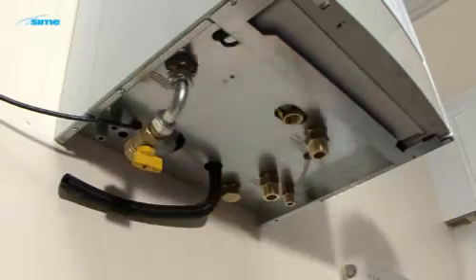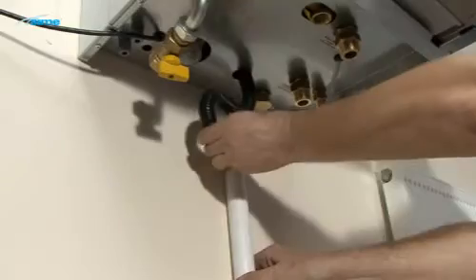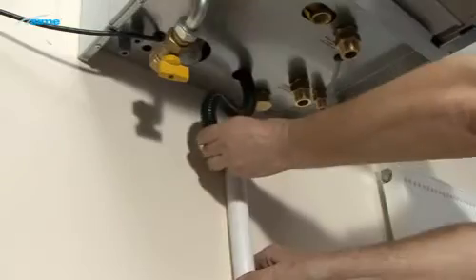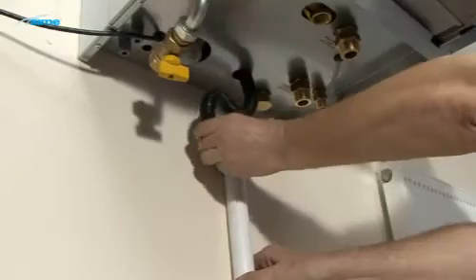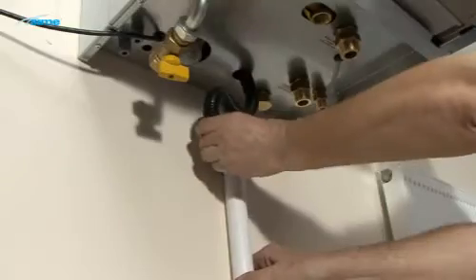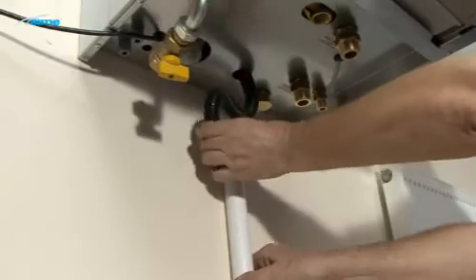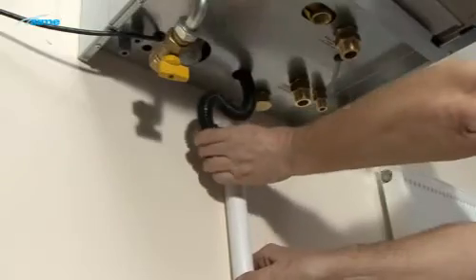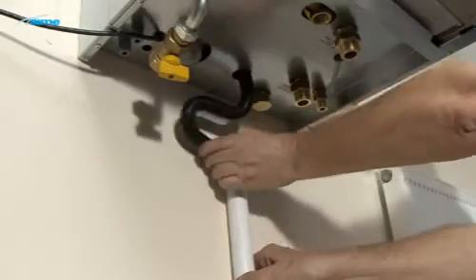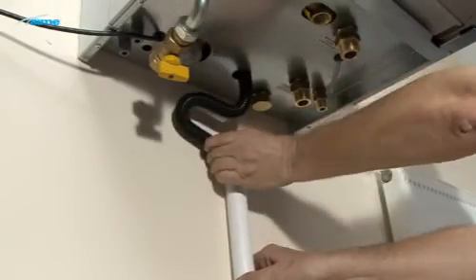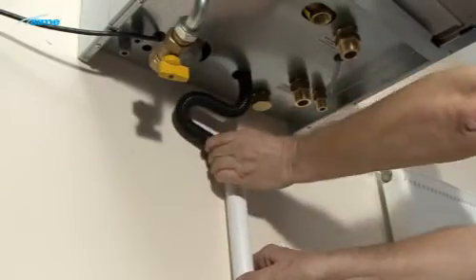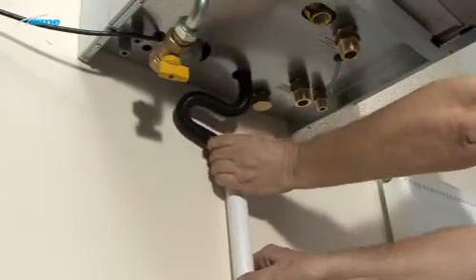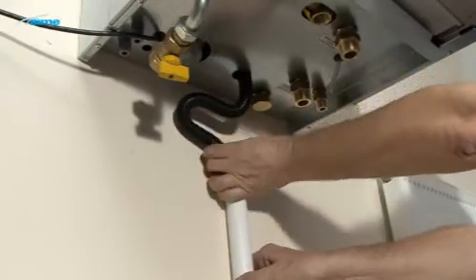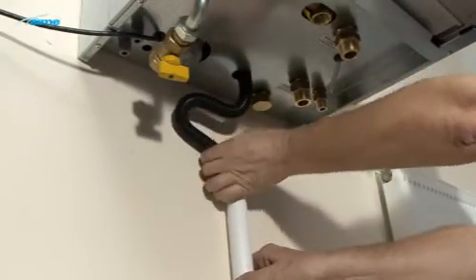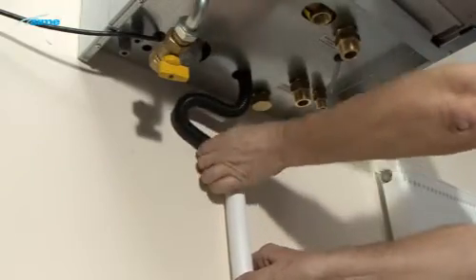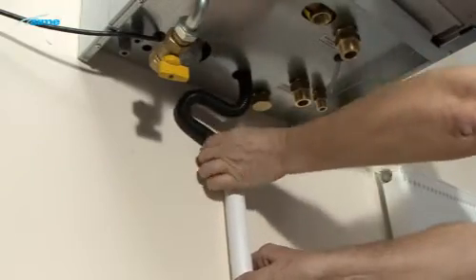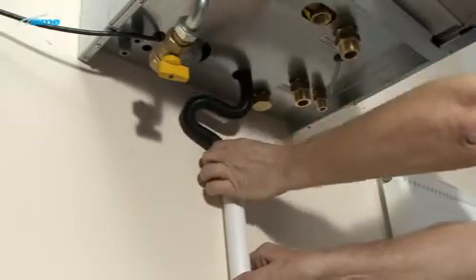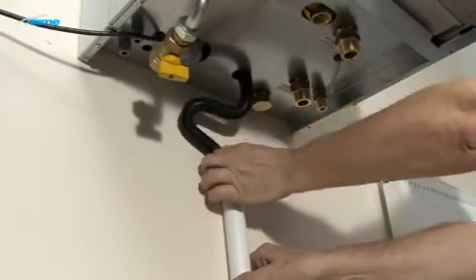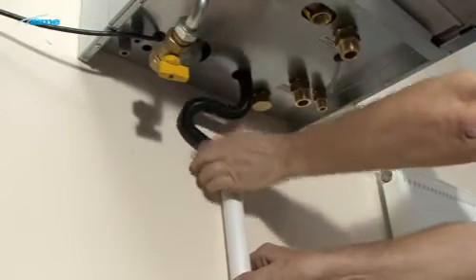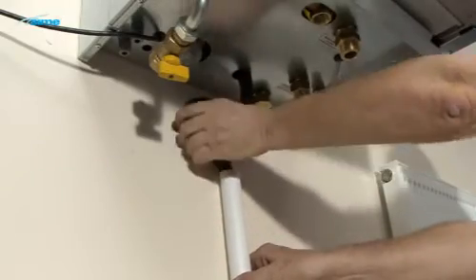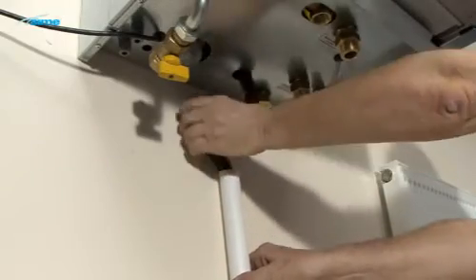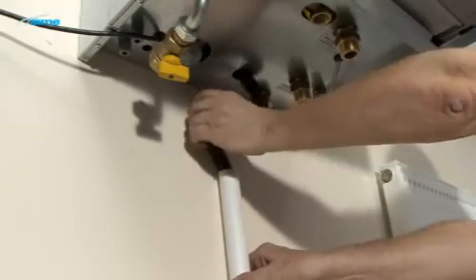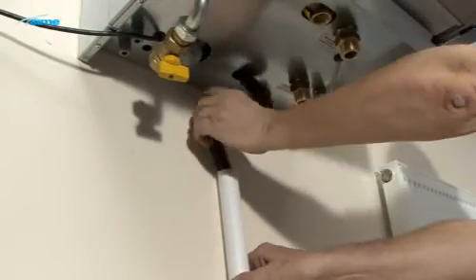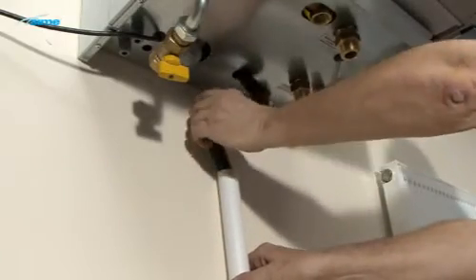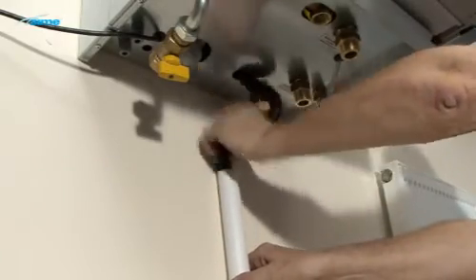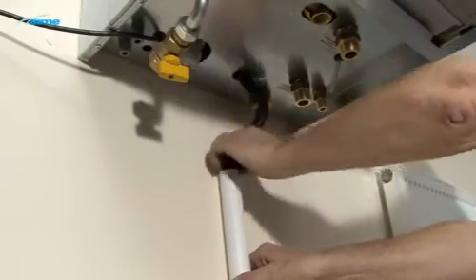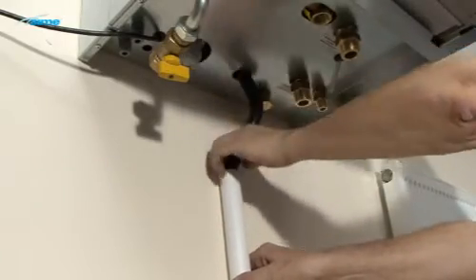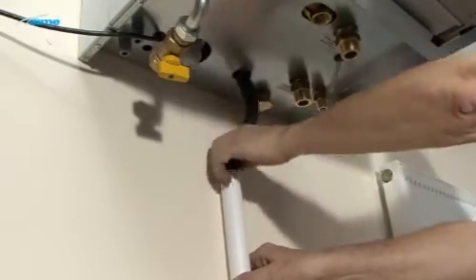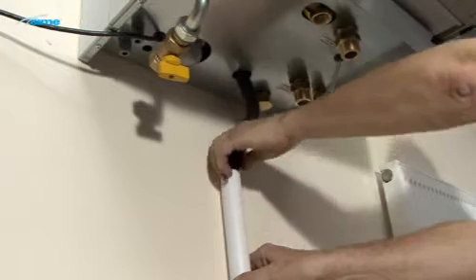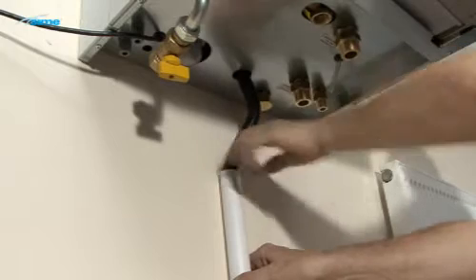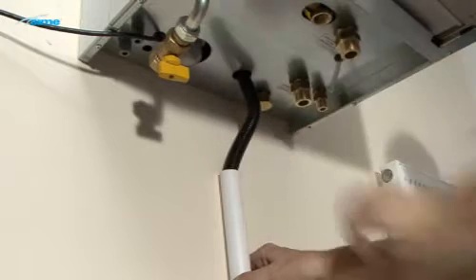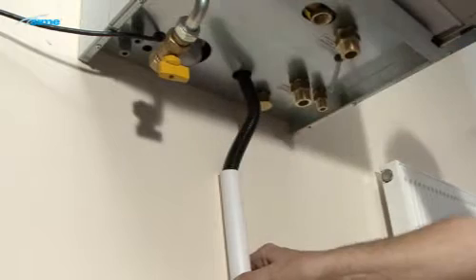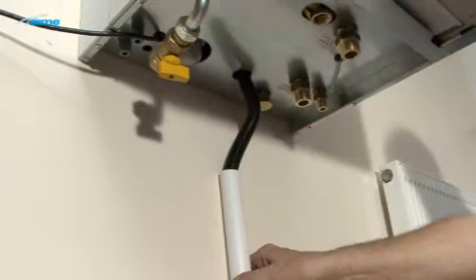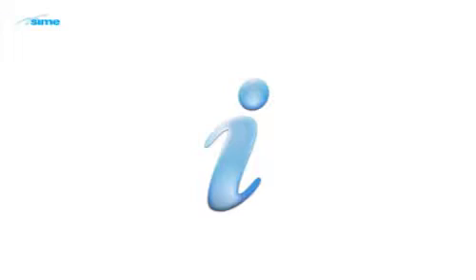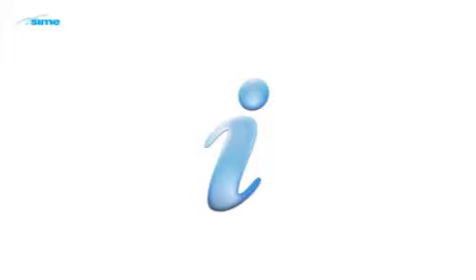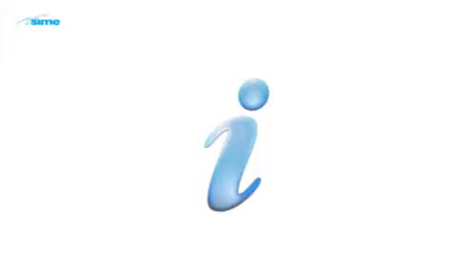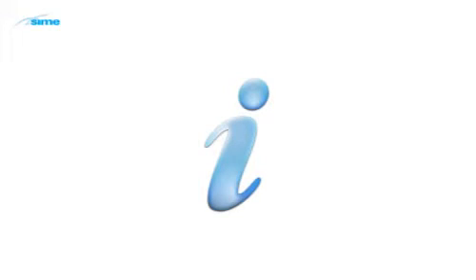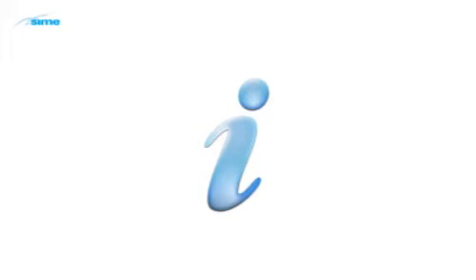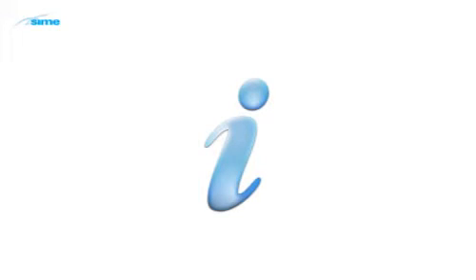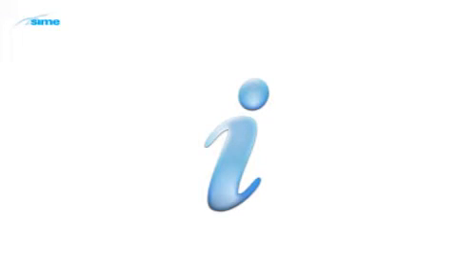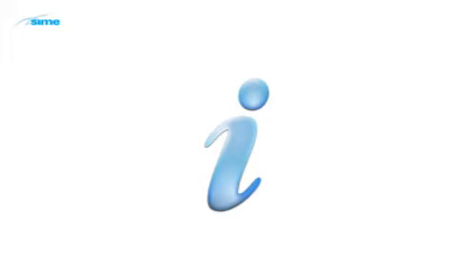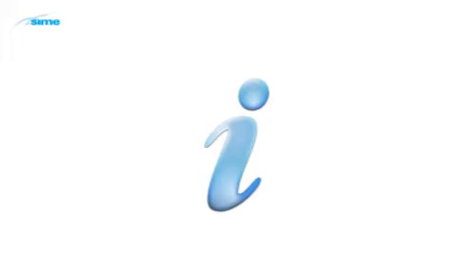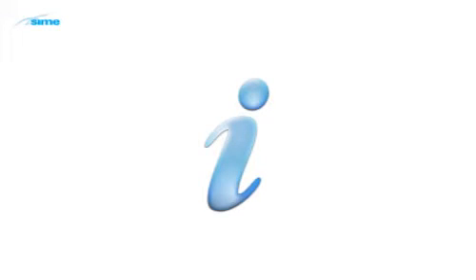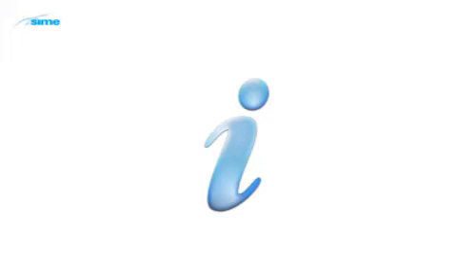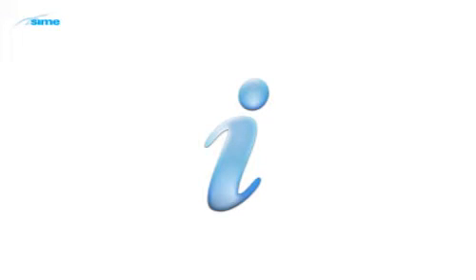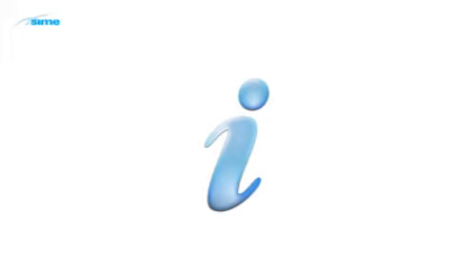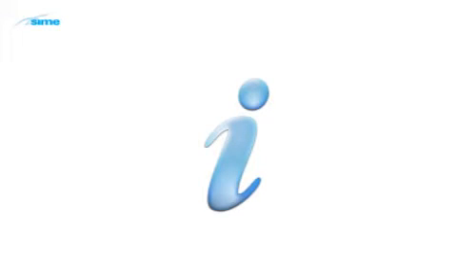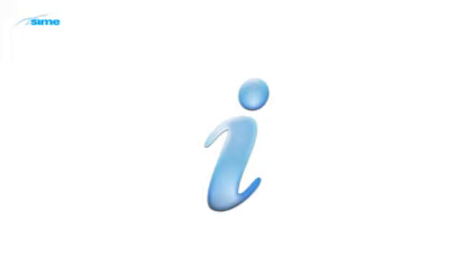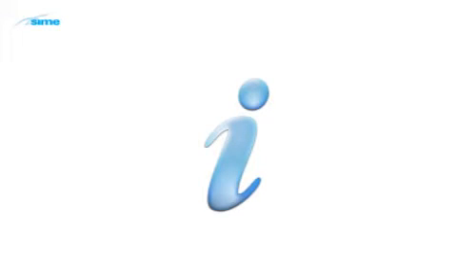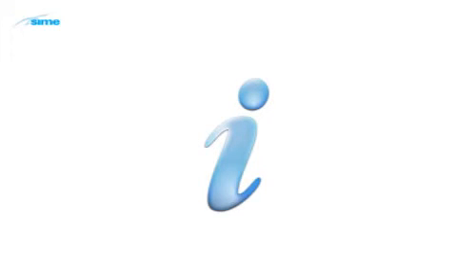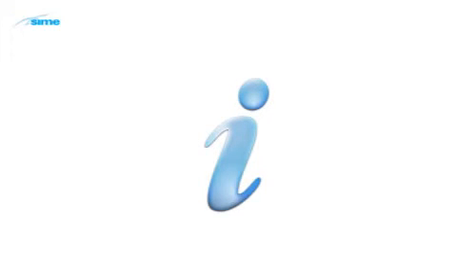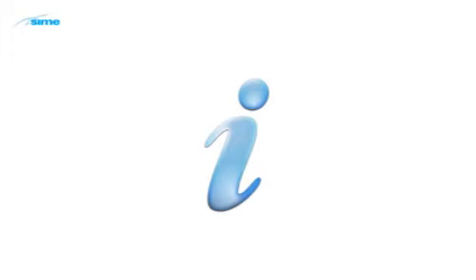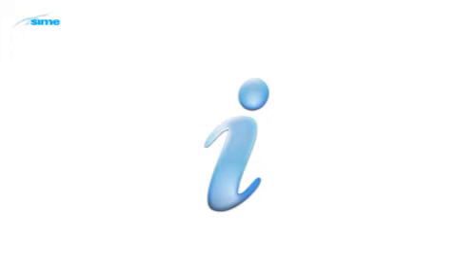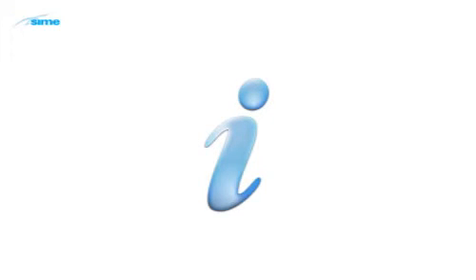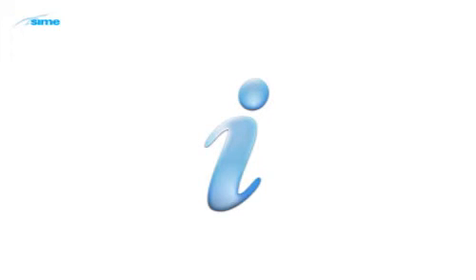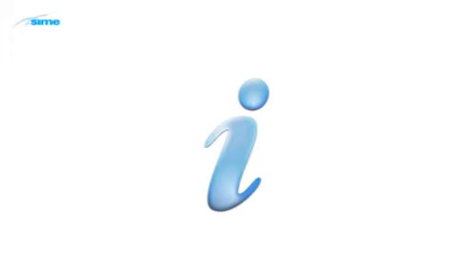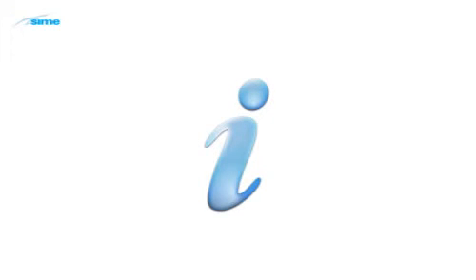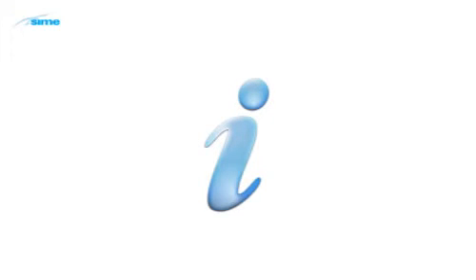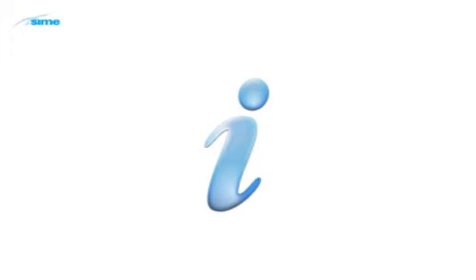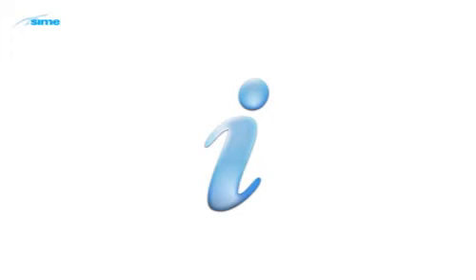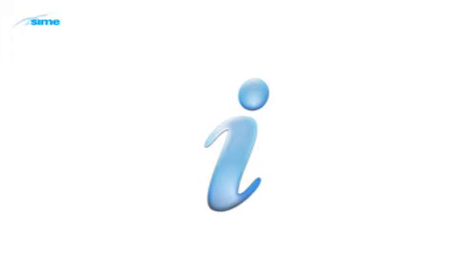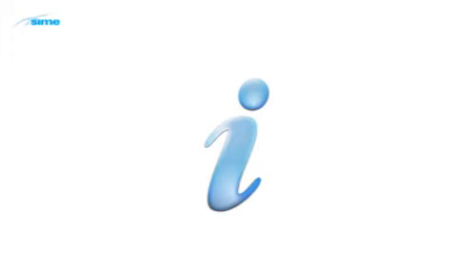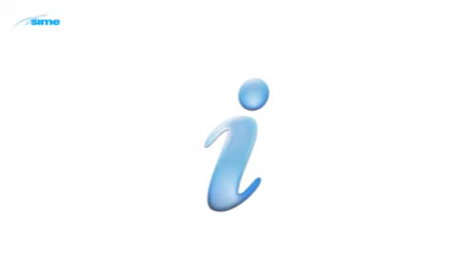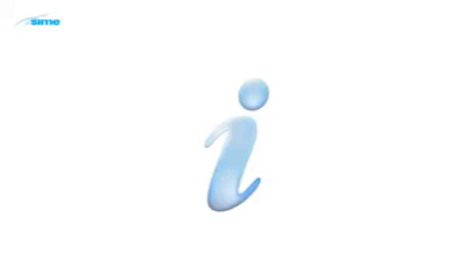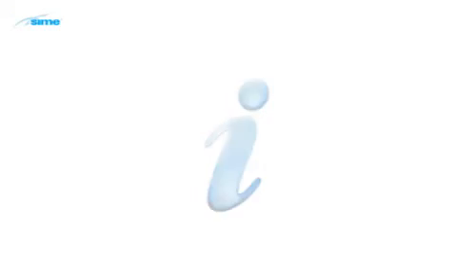Insert the condensate discharge pipe into the drain. Ensure that all of the connections are tight and check for leaks when supplies are connected.